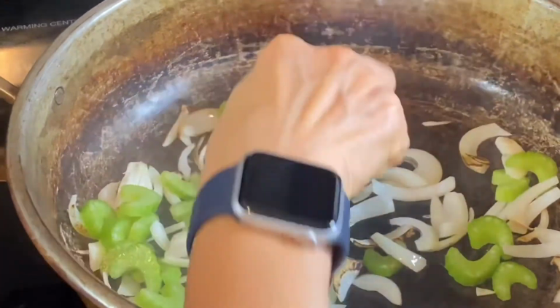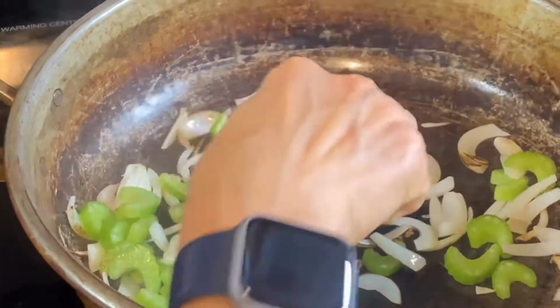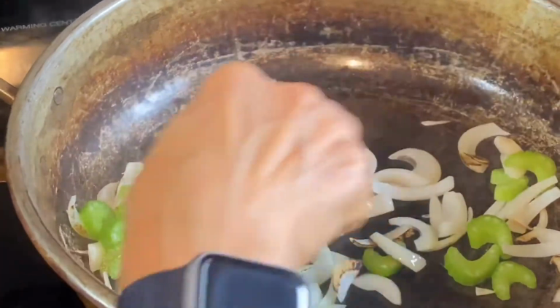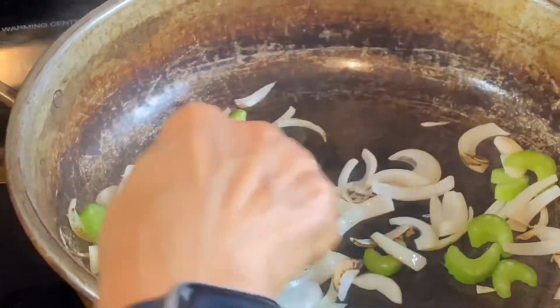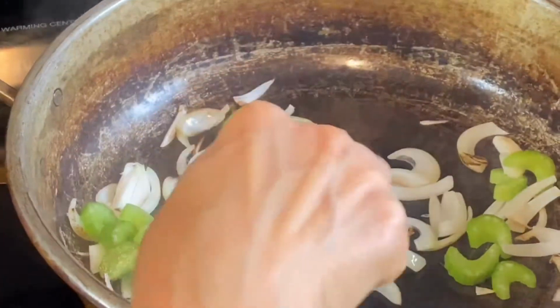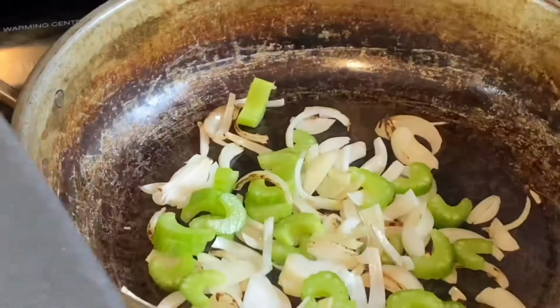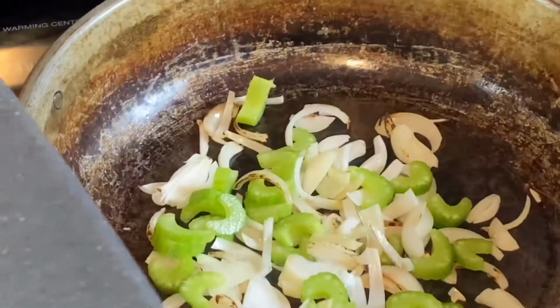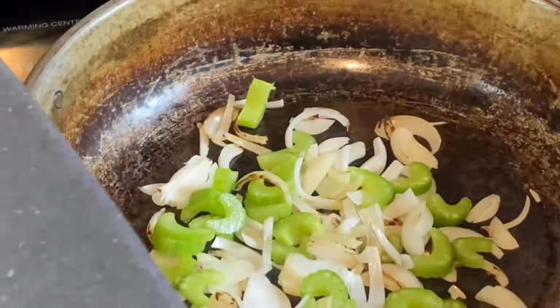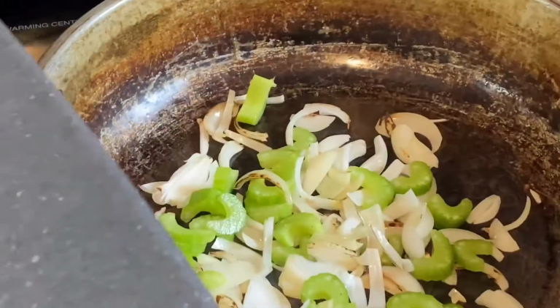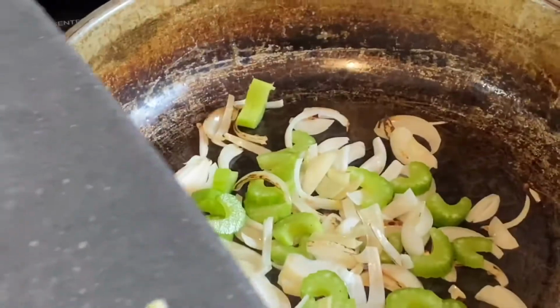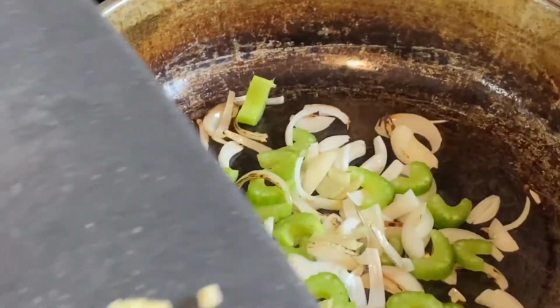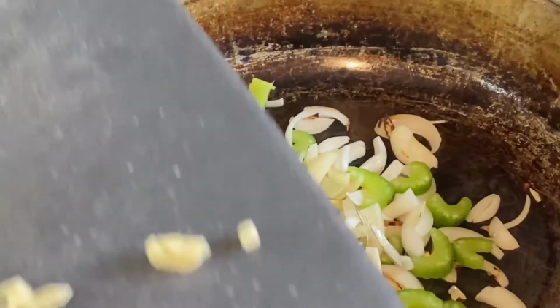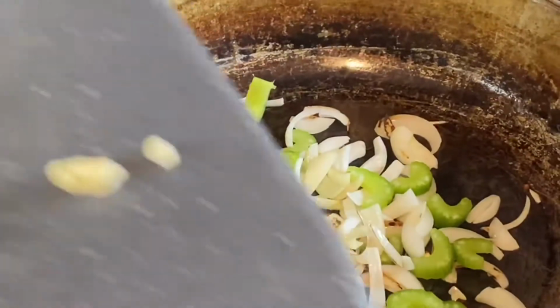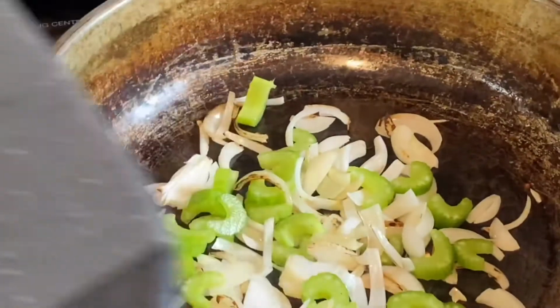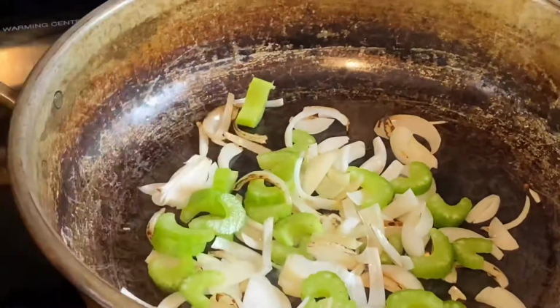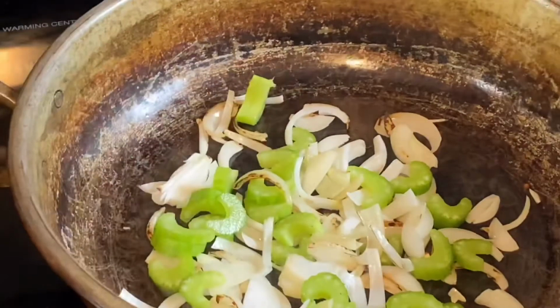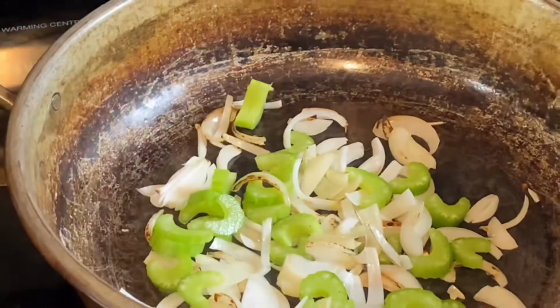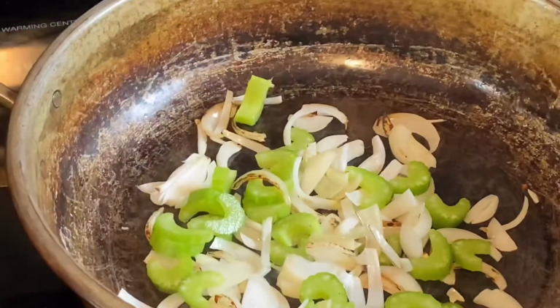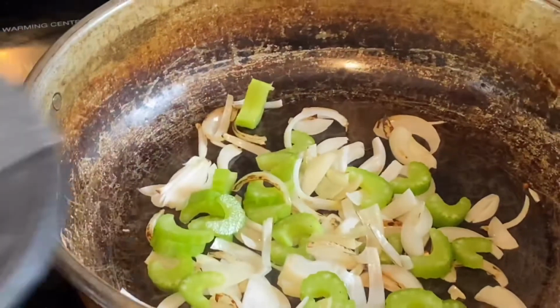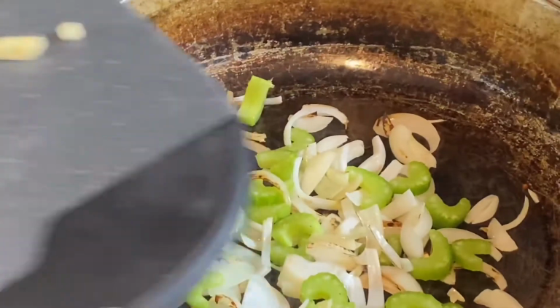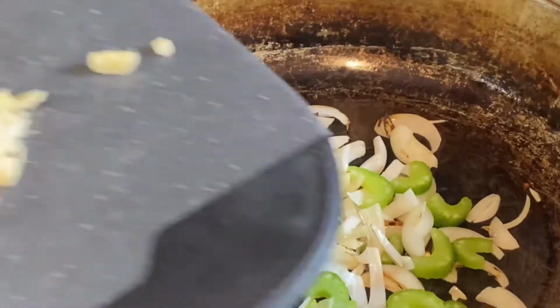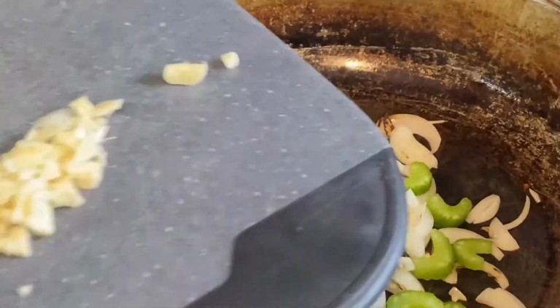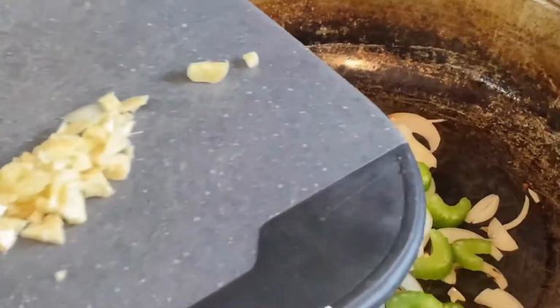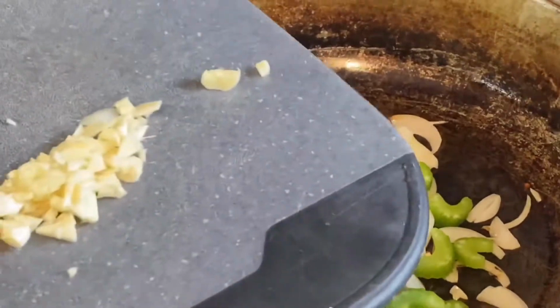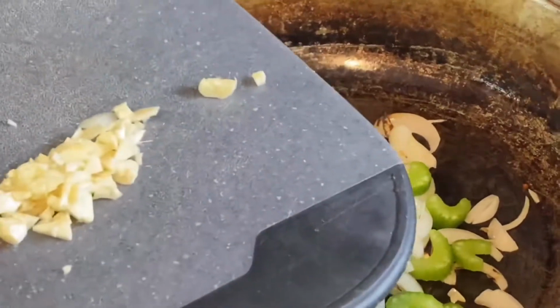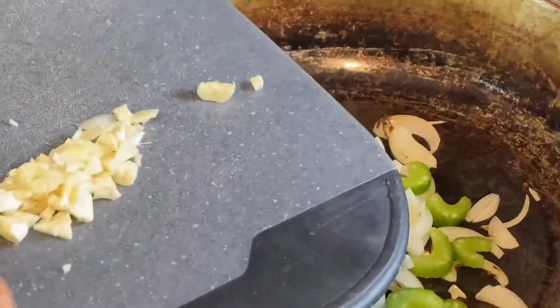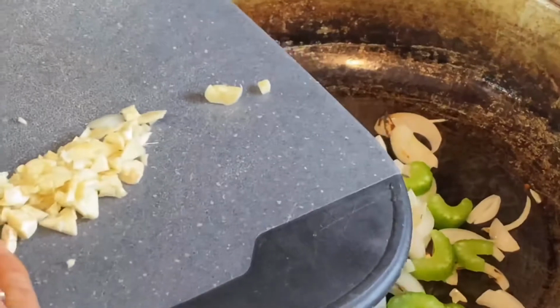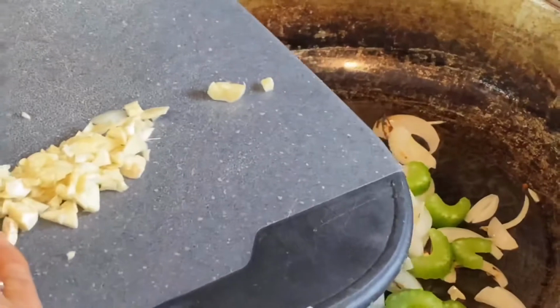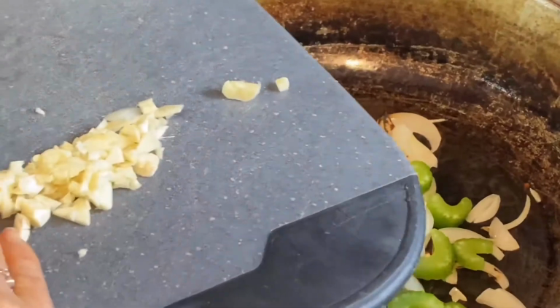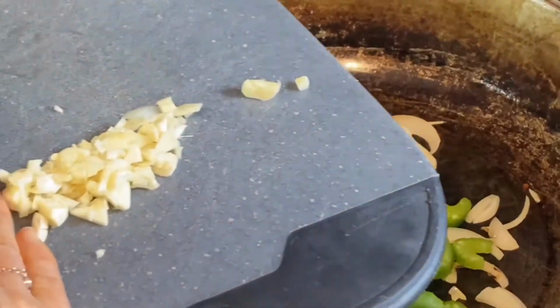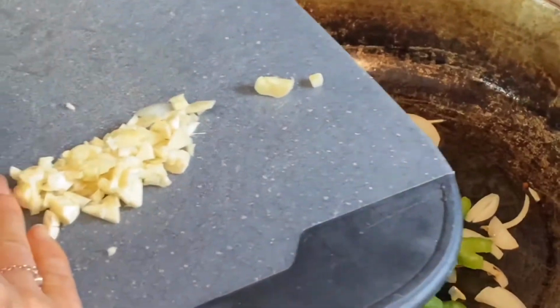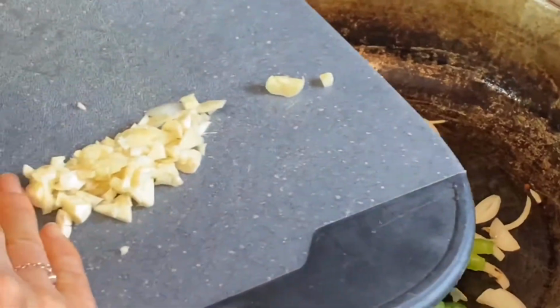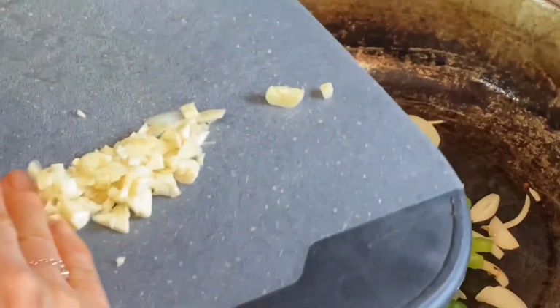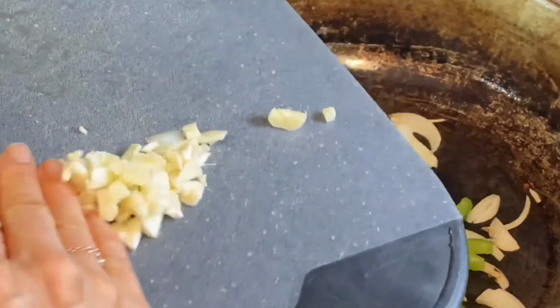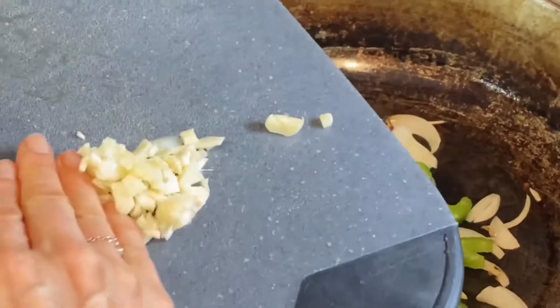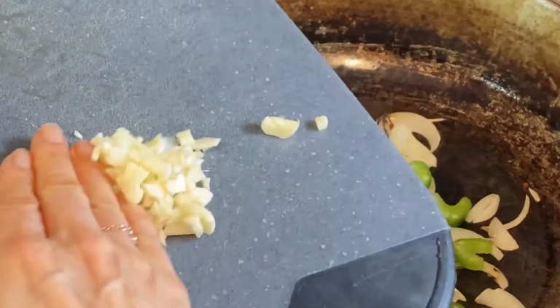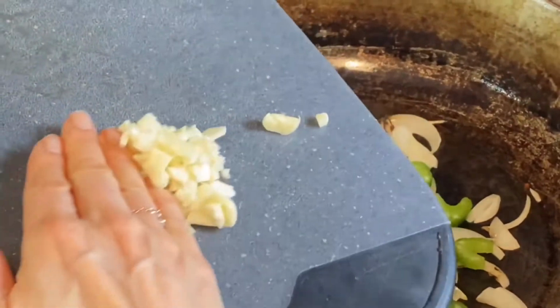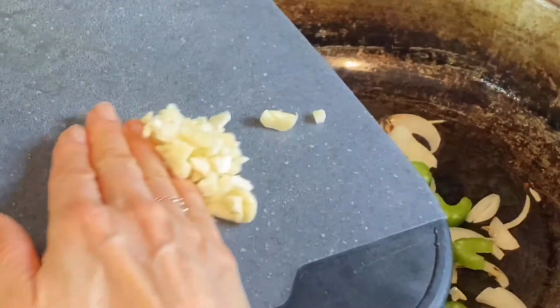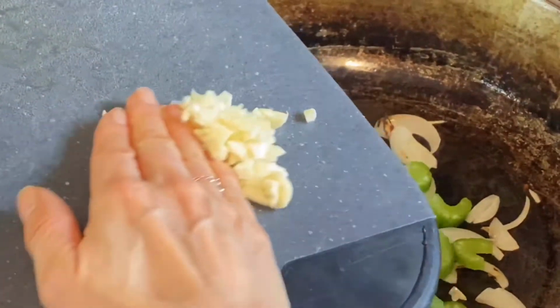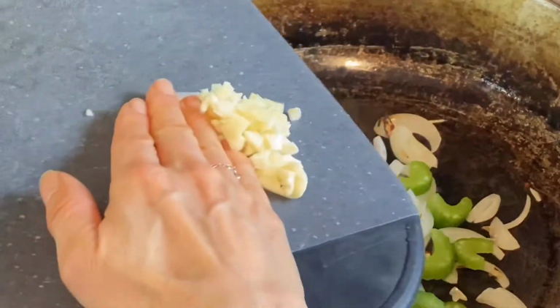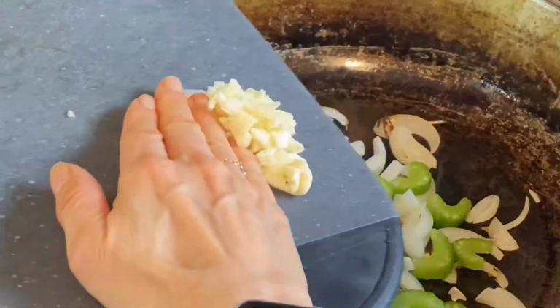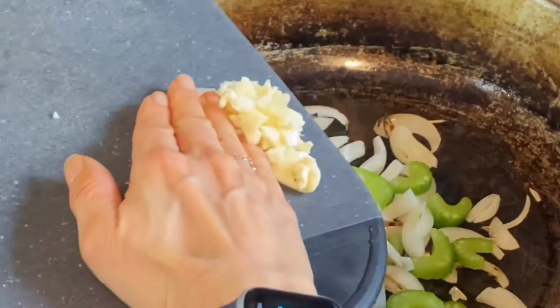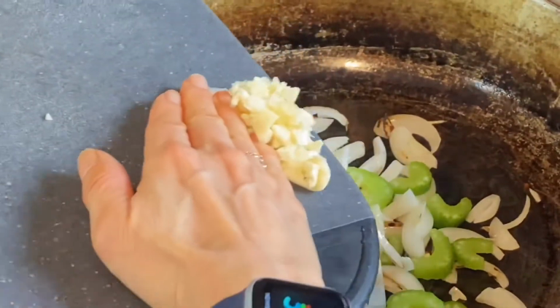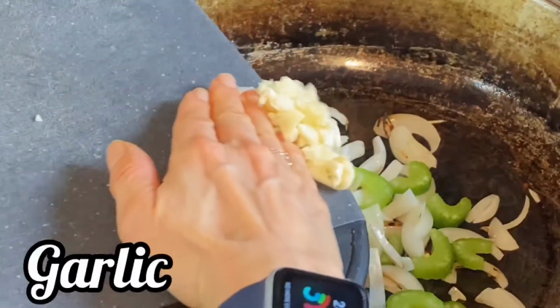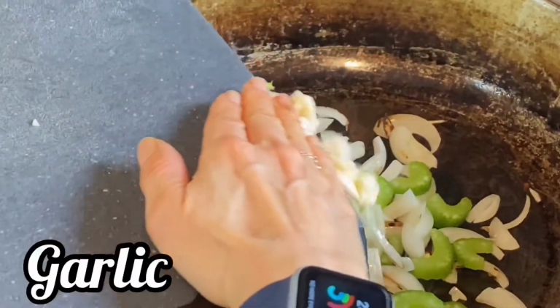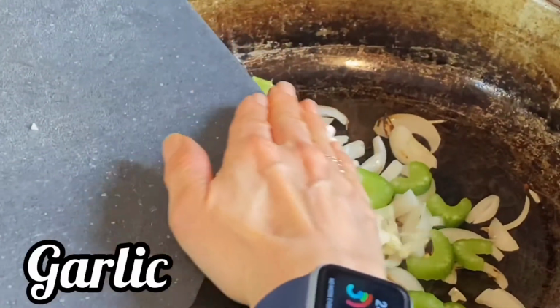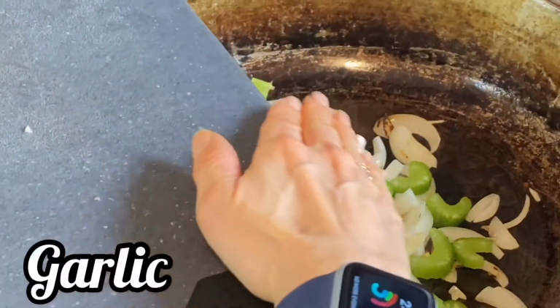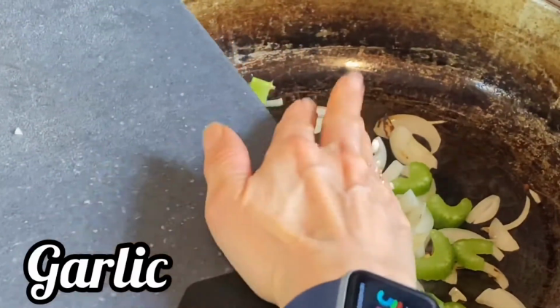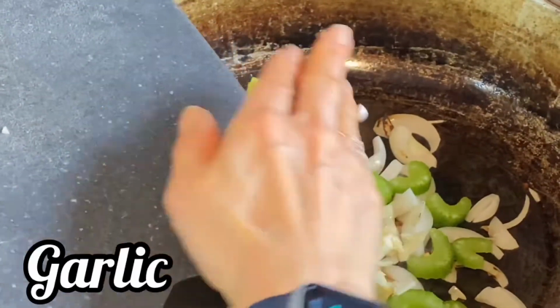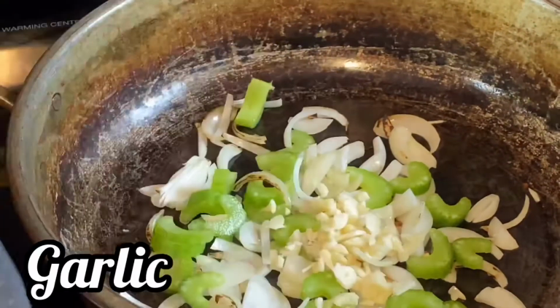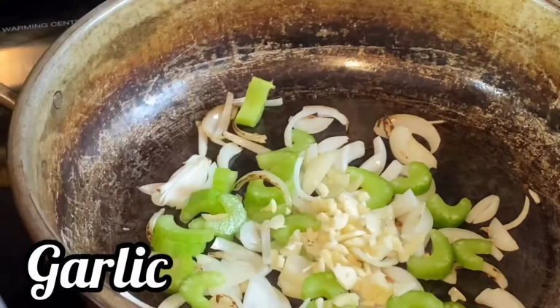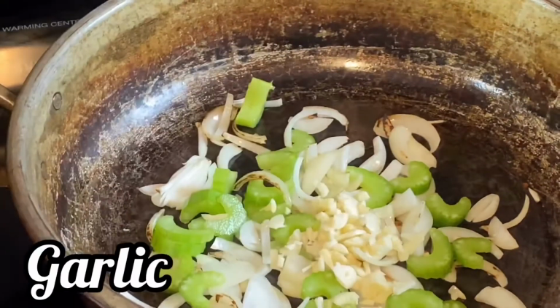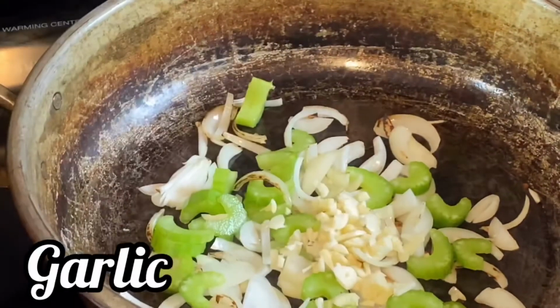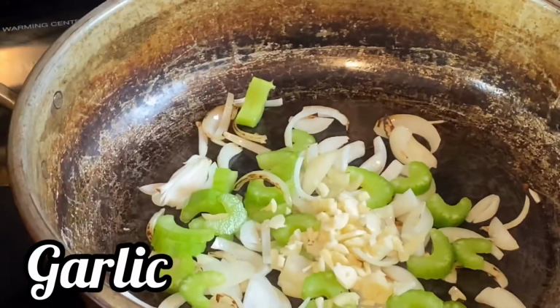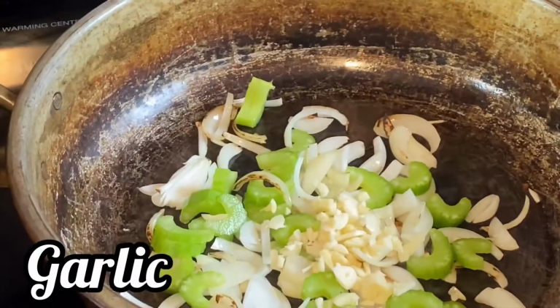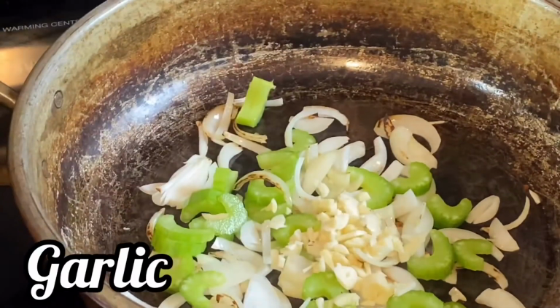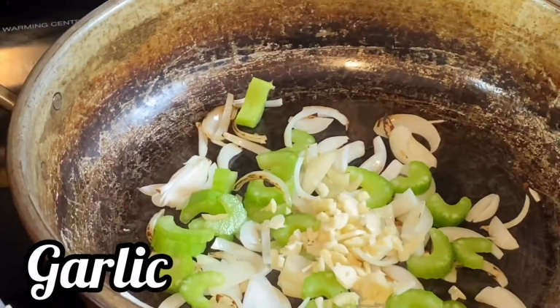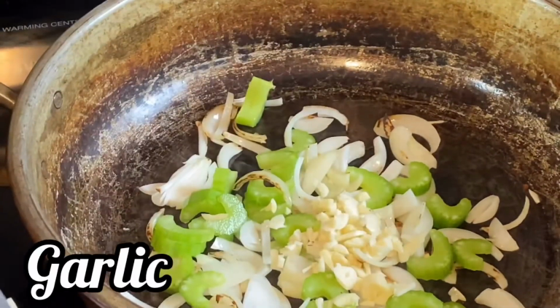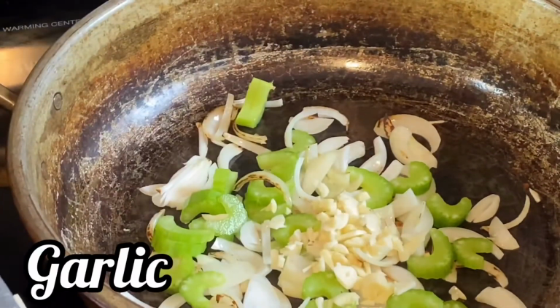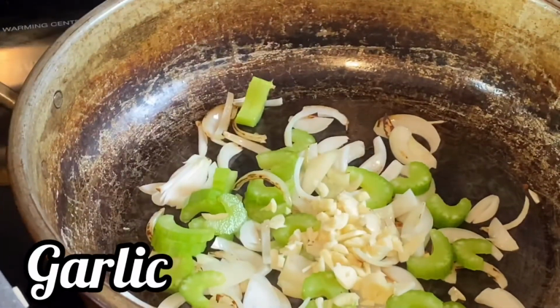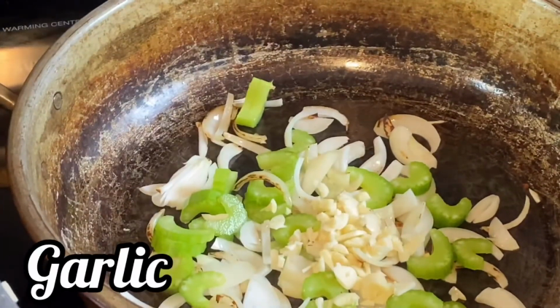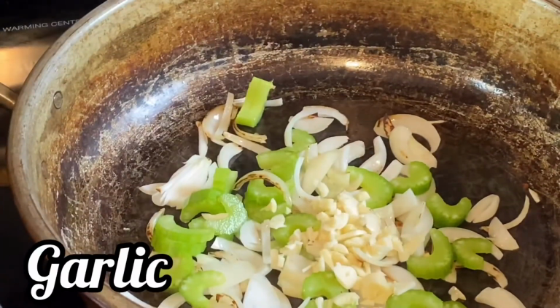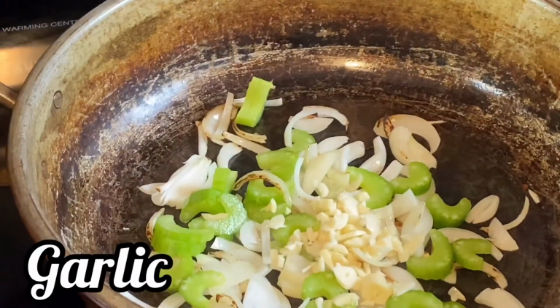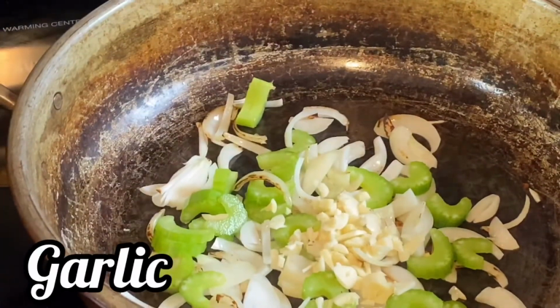On top of the vegetables, I like to cook the garlic — chopped garlic — so it doesn't burn.